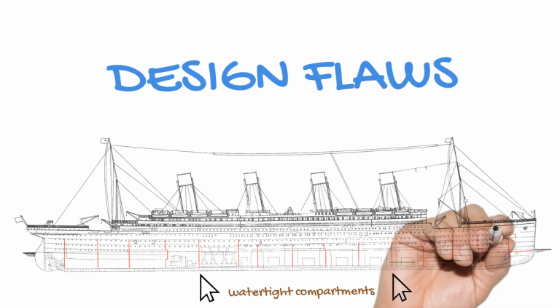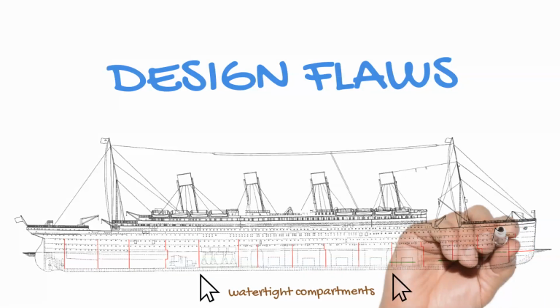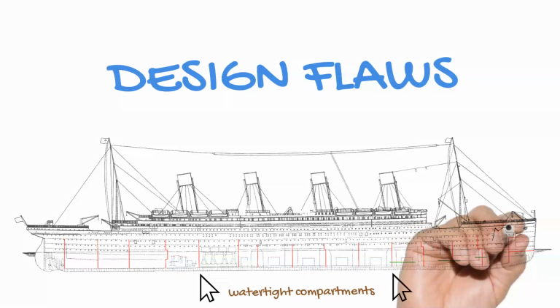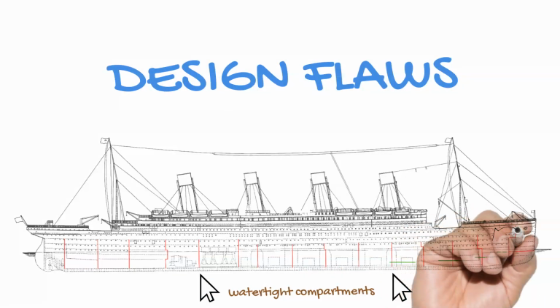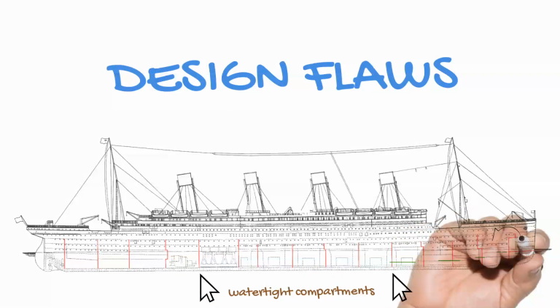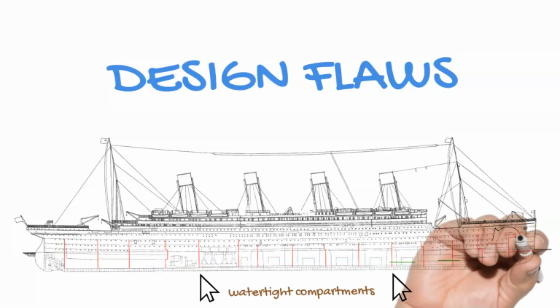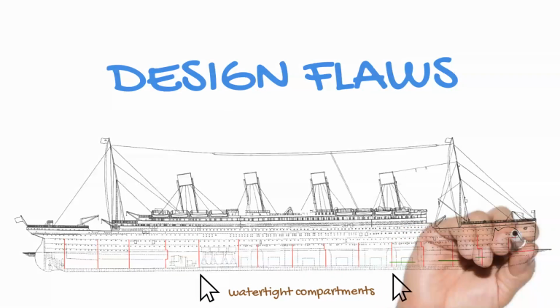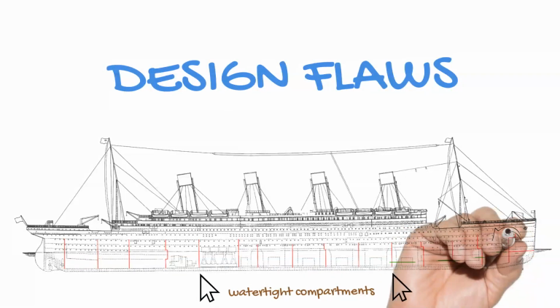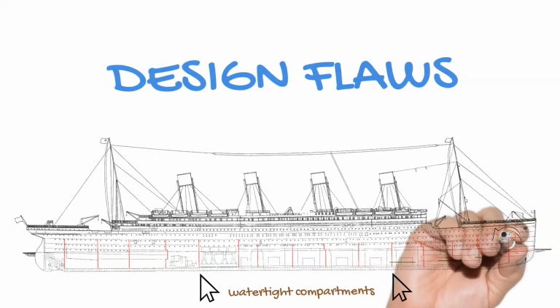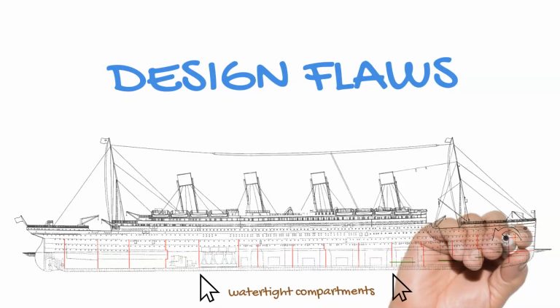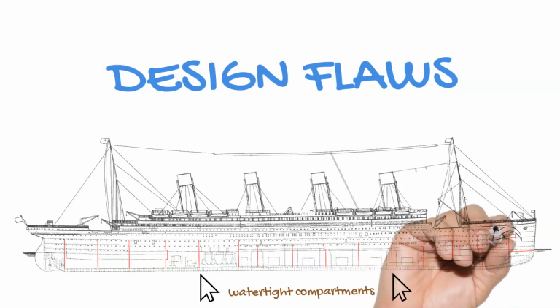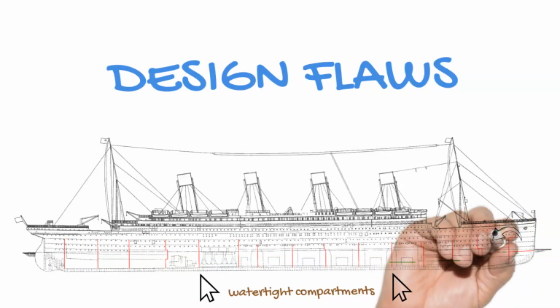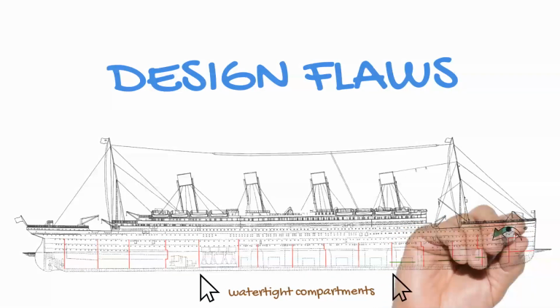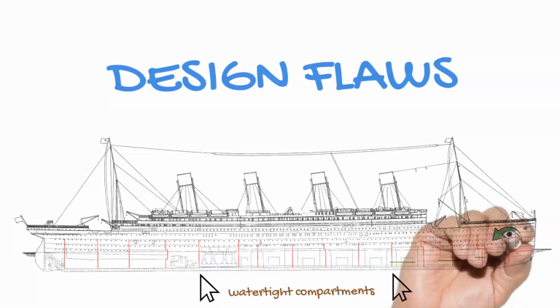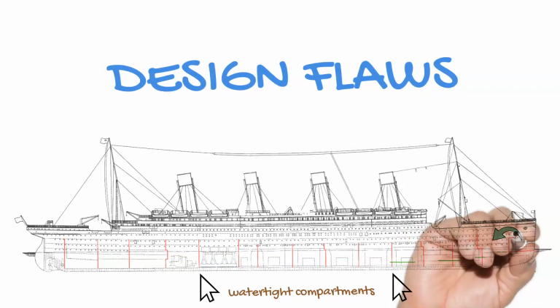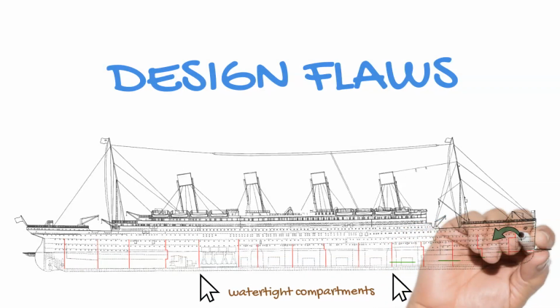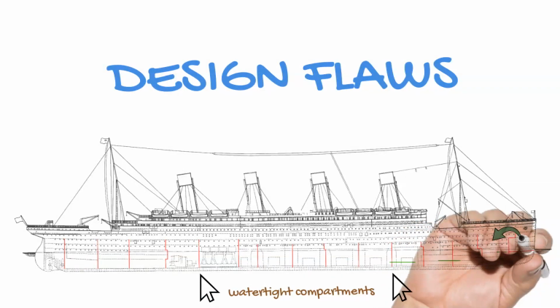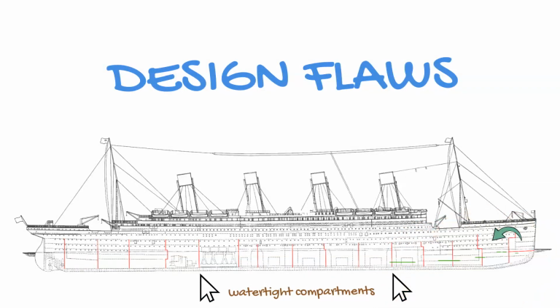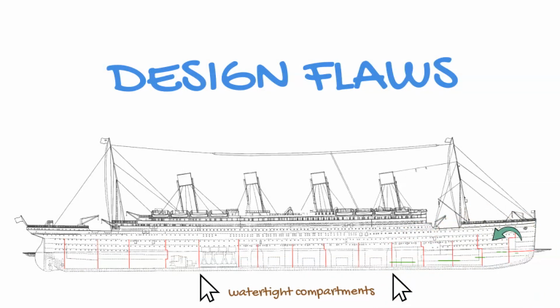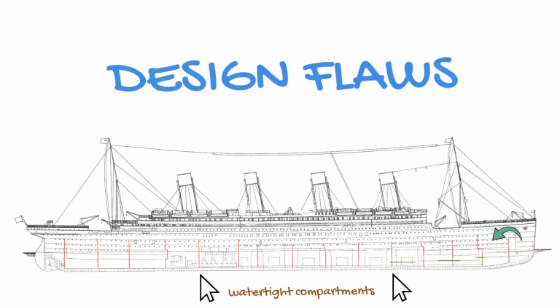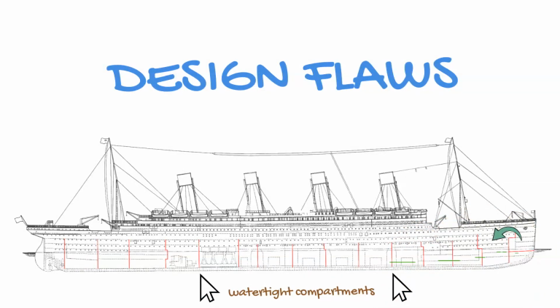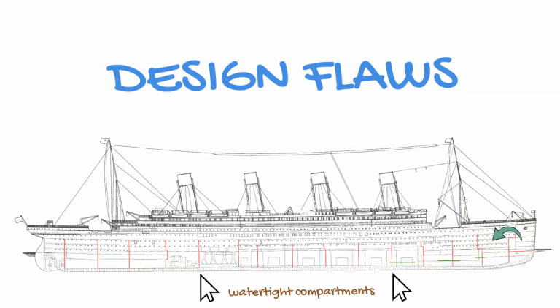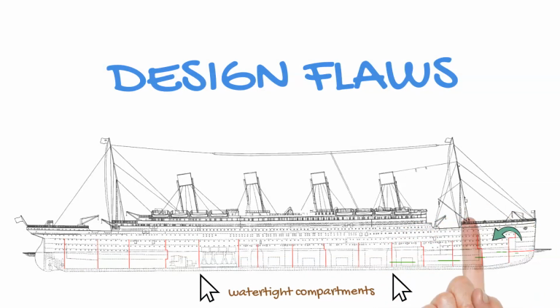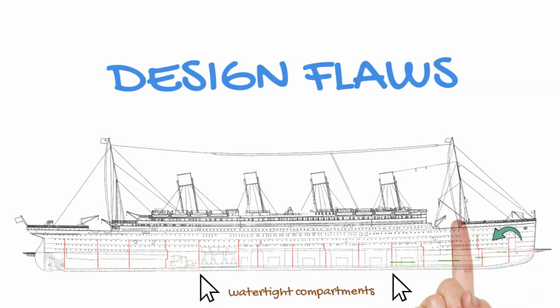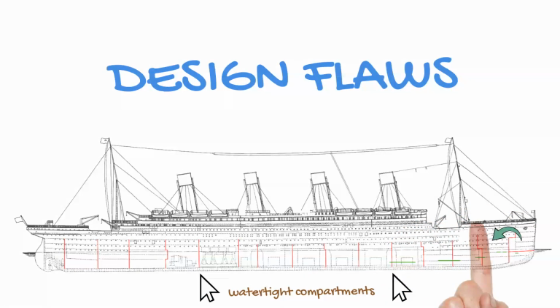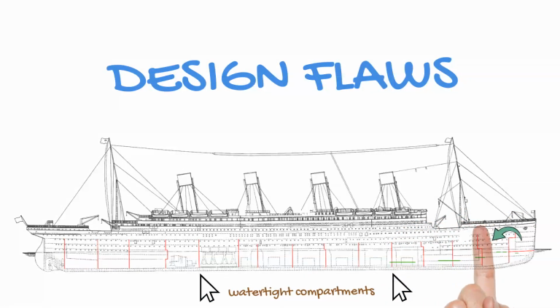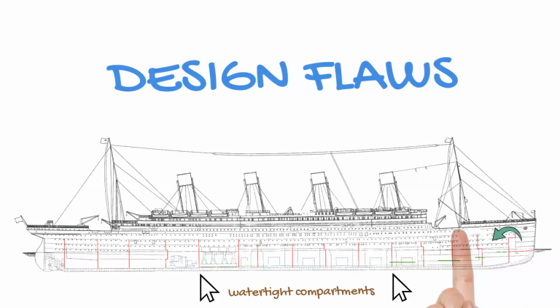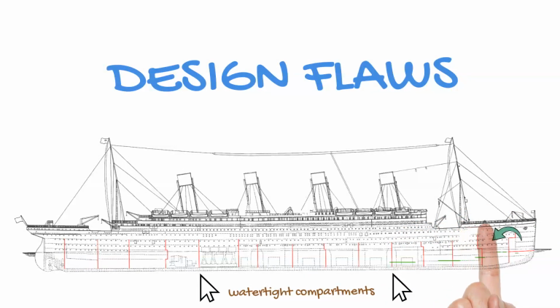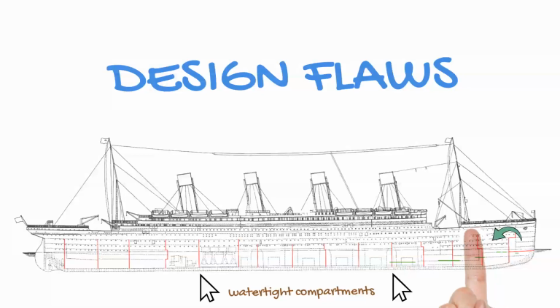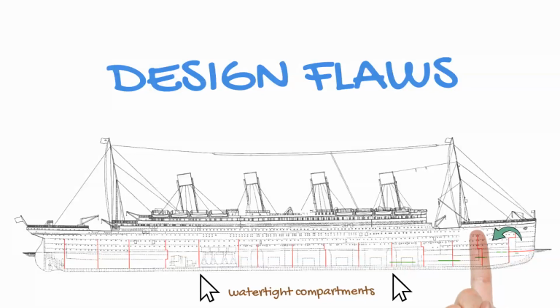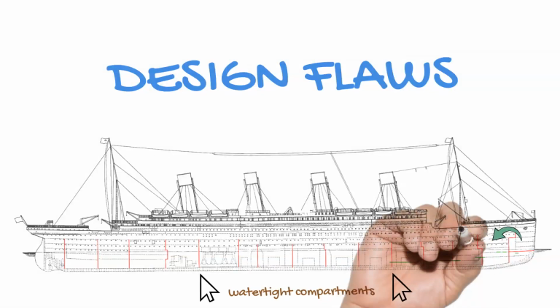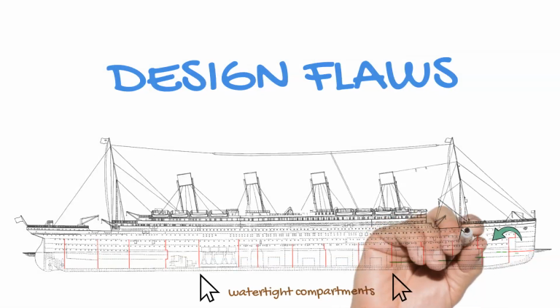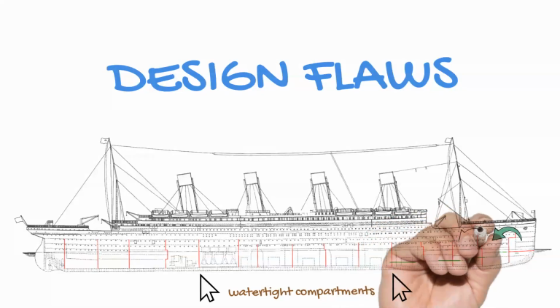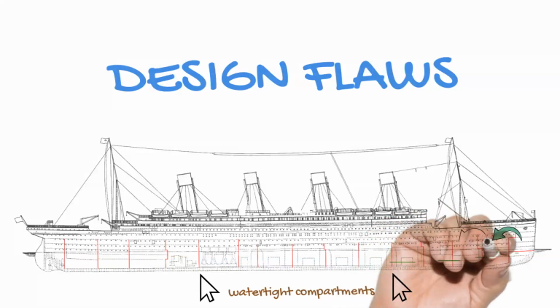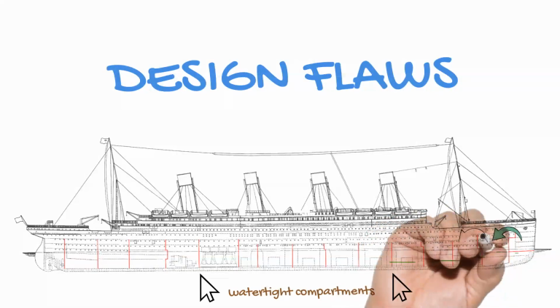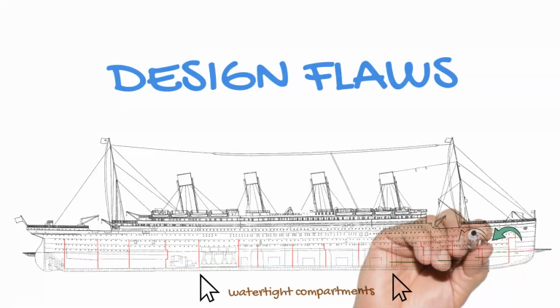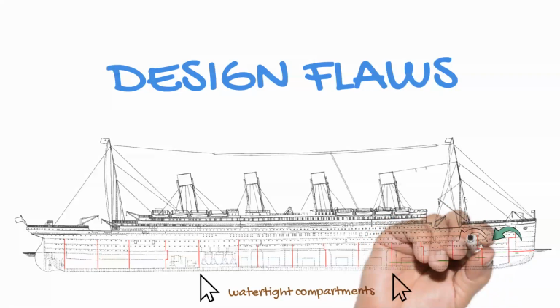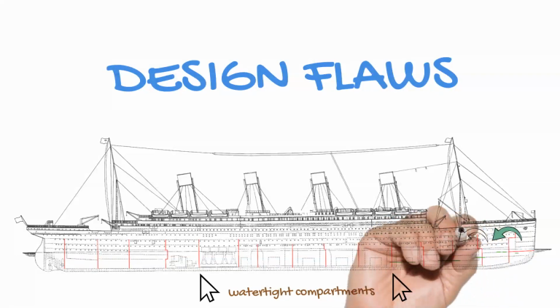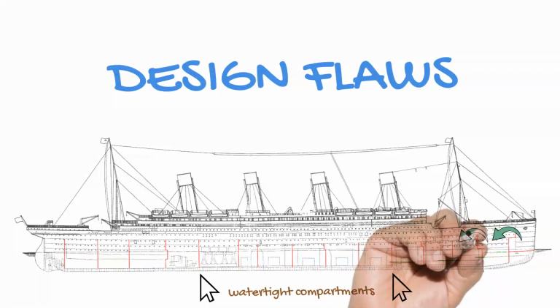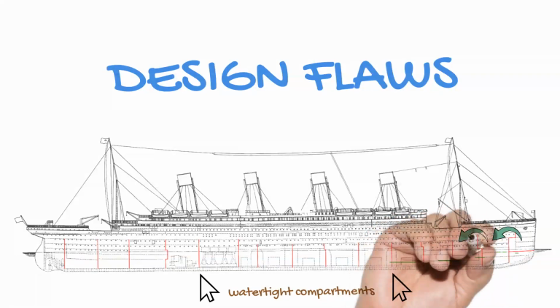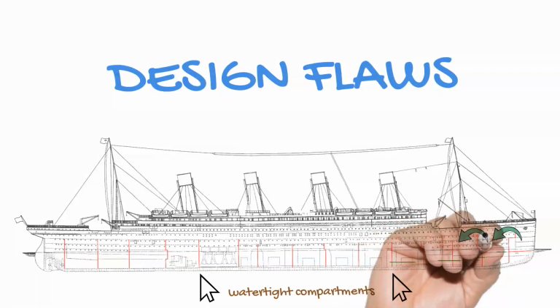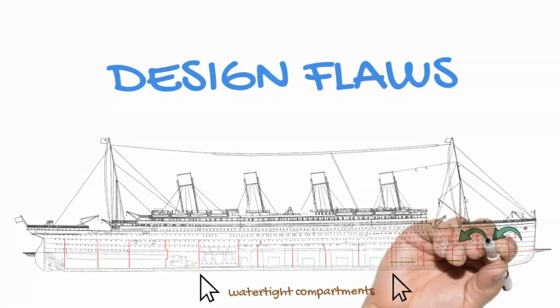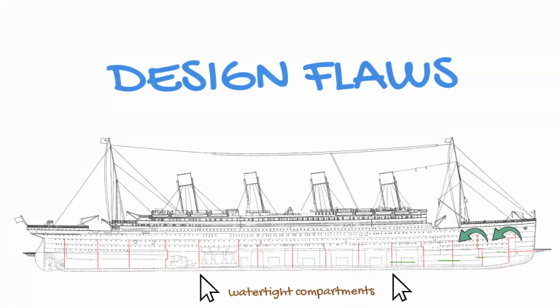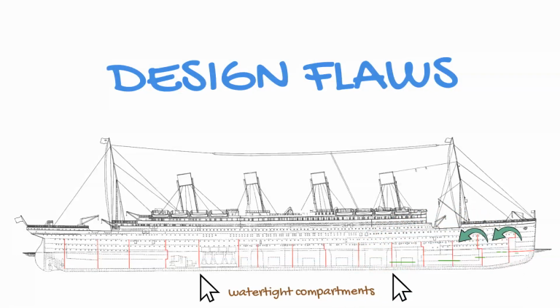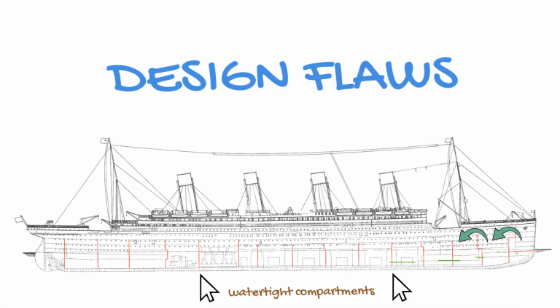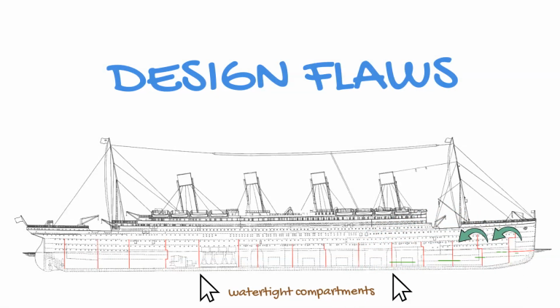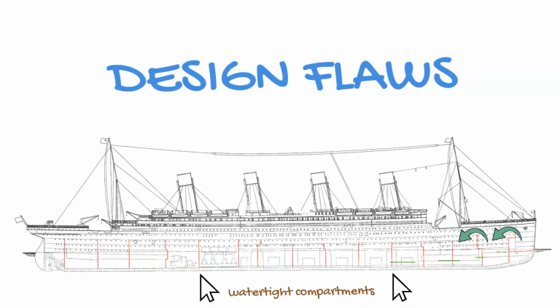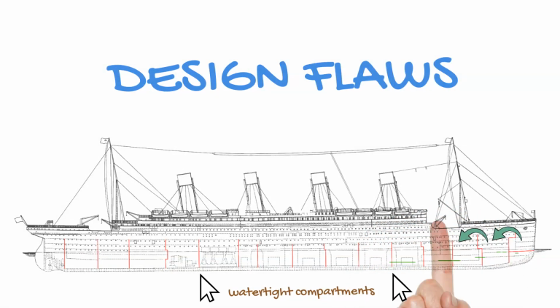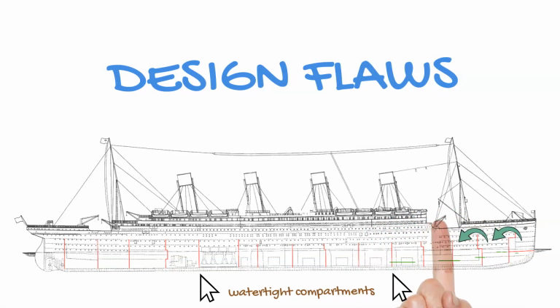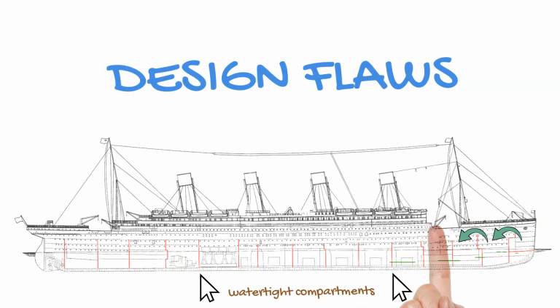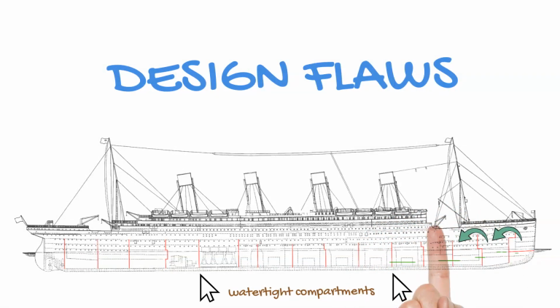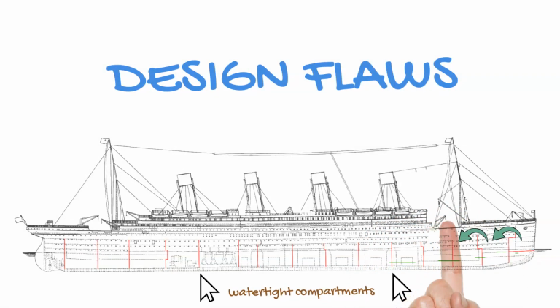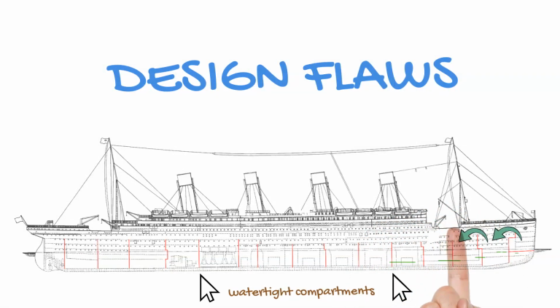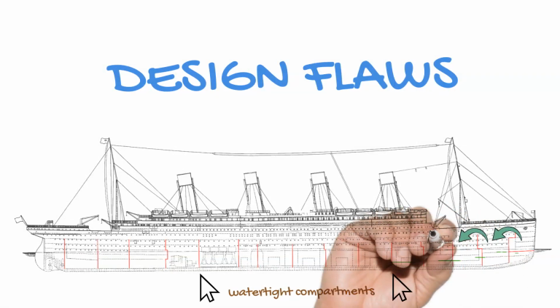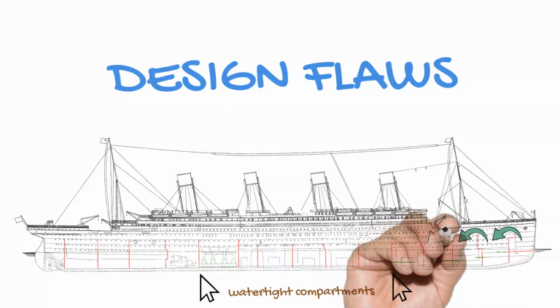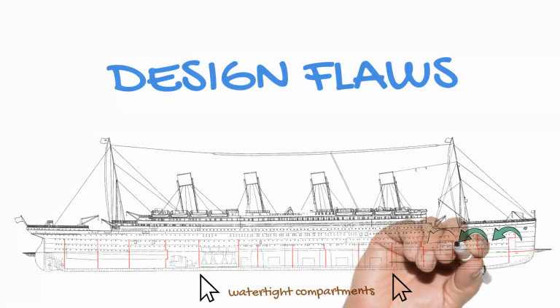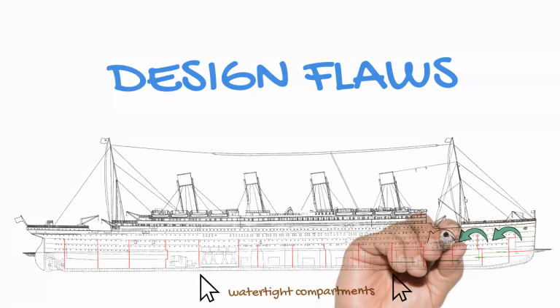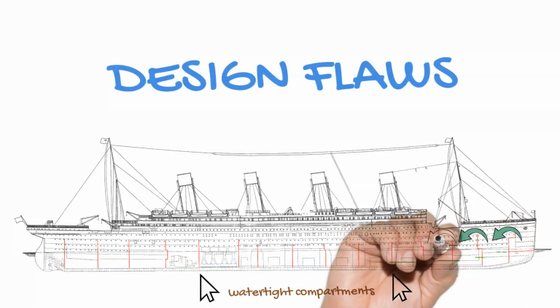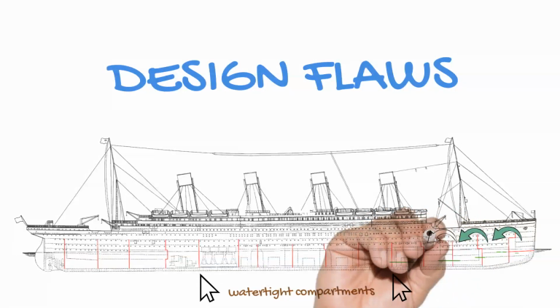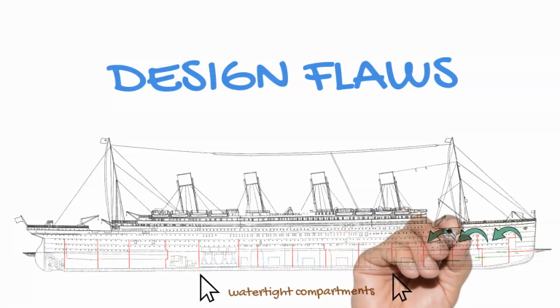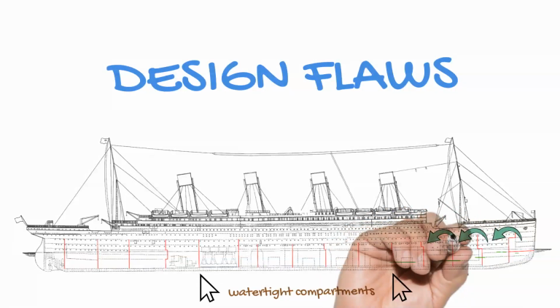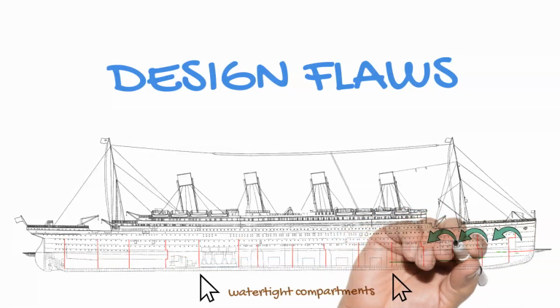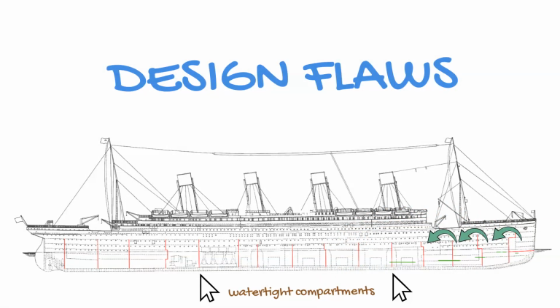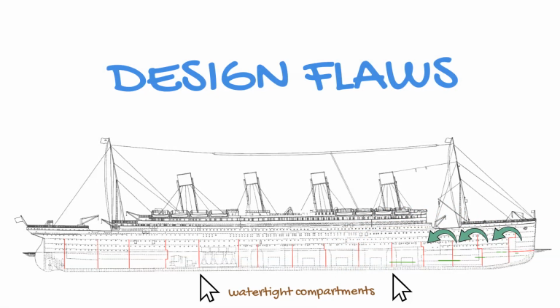As a result, the ship flooded faster than anticipated, causing it to slide beneath the waves in under three hours.